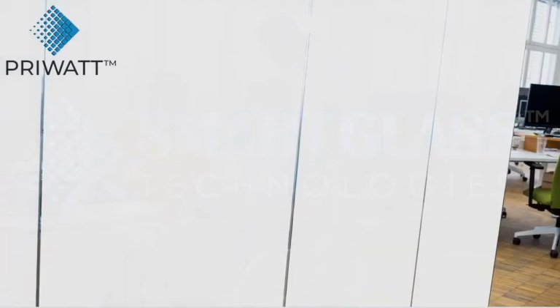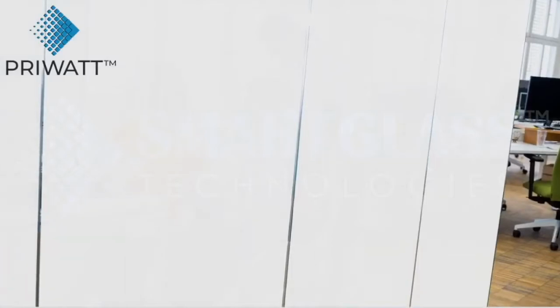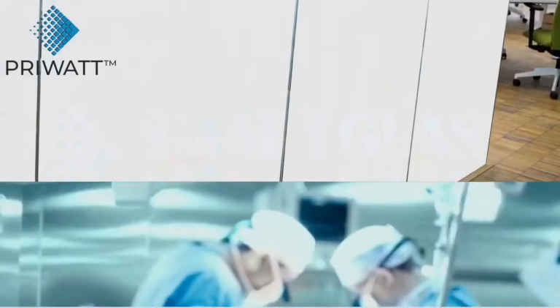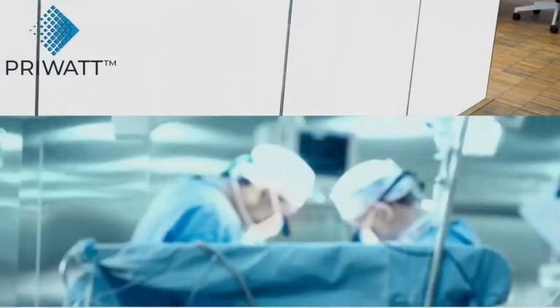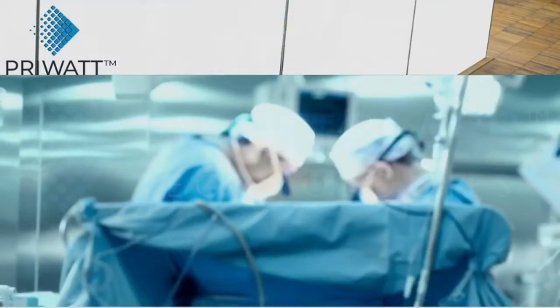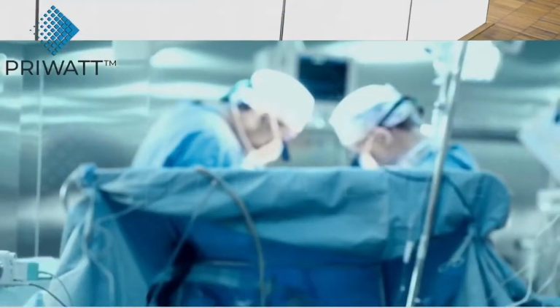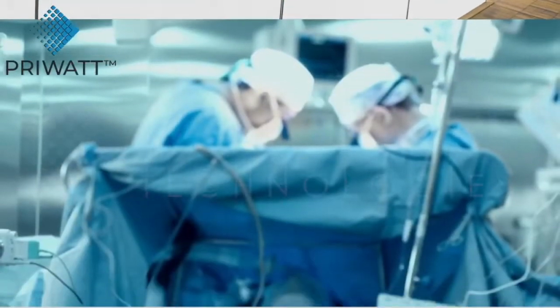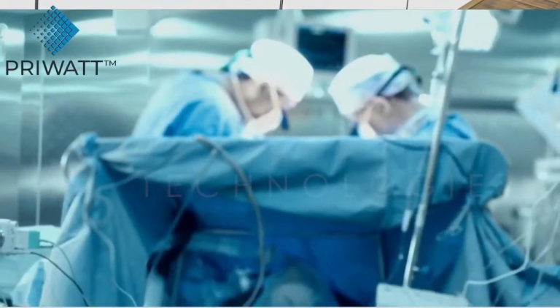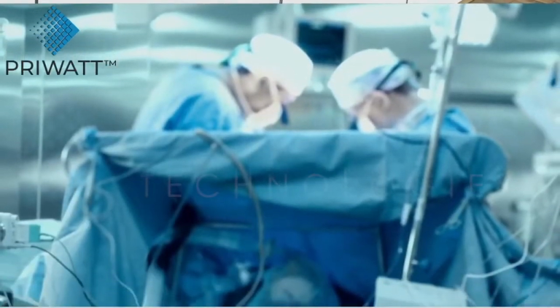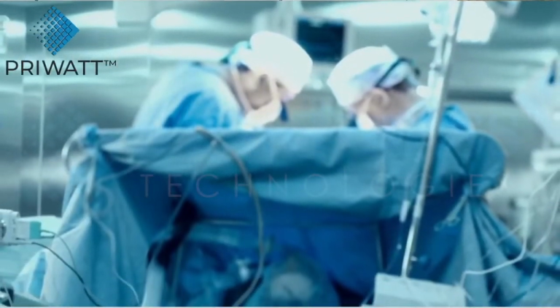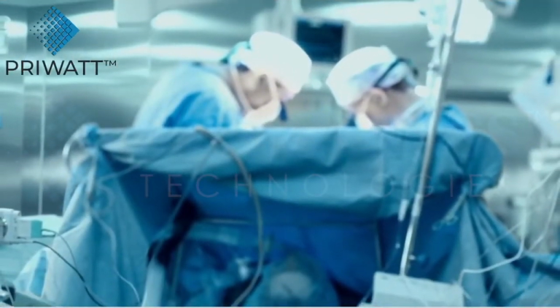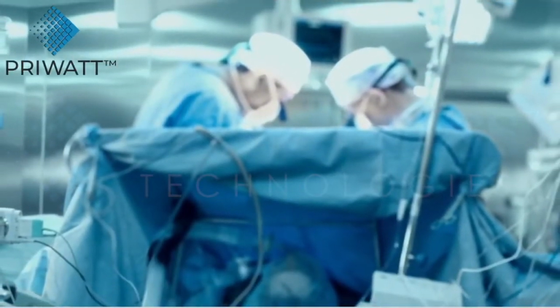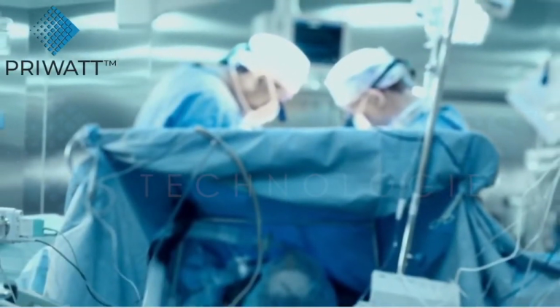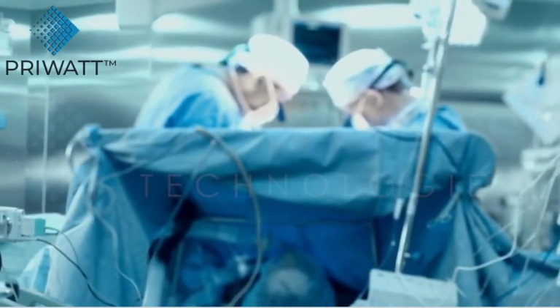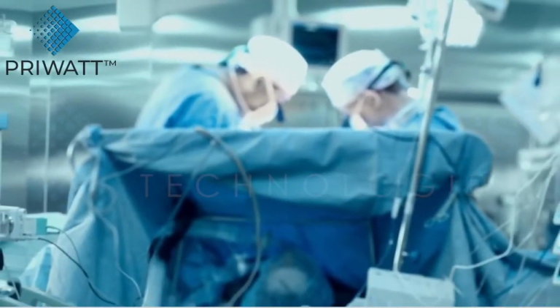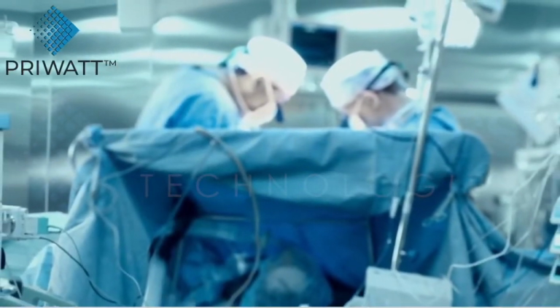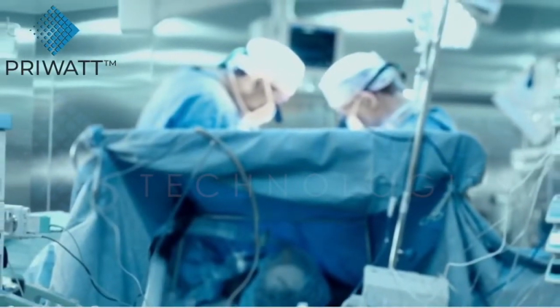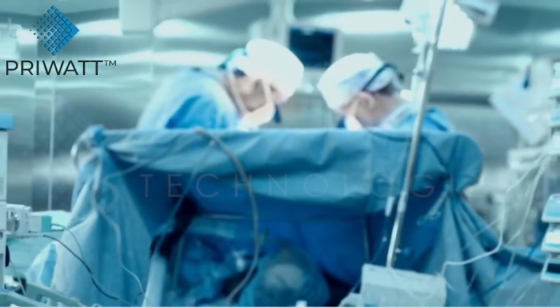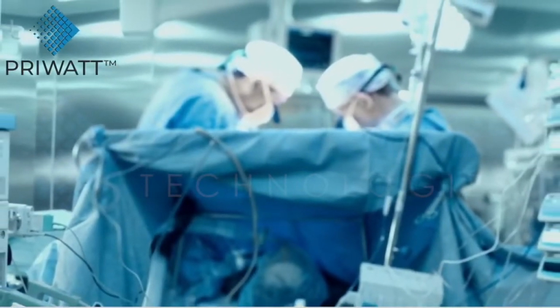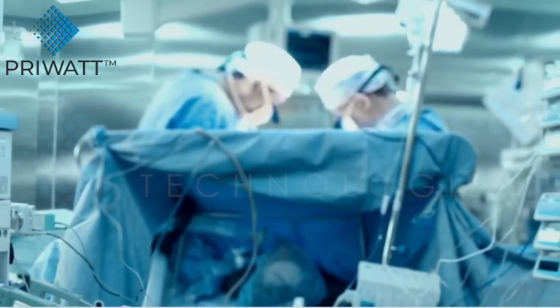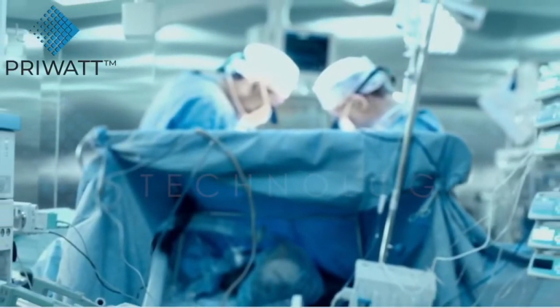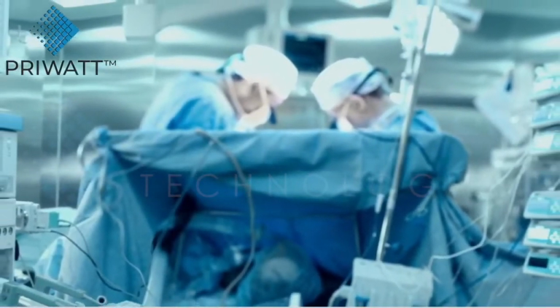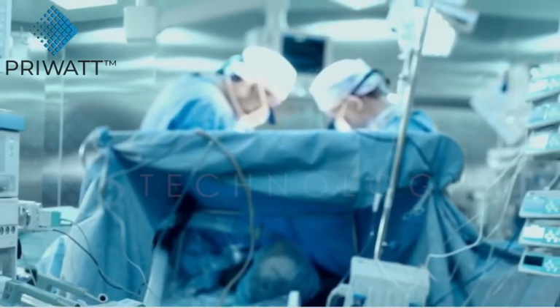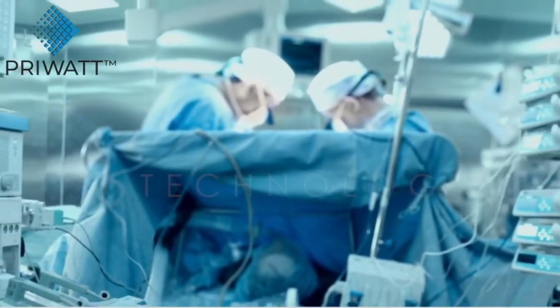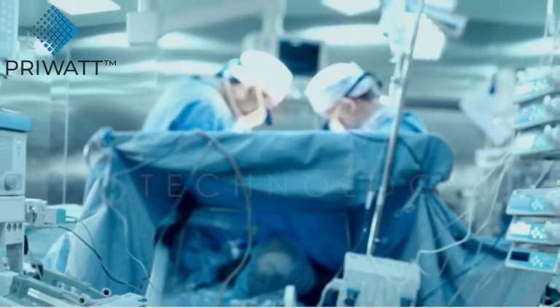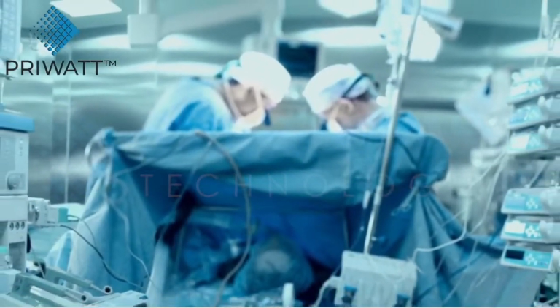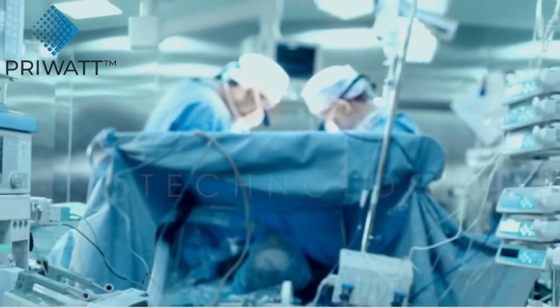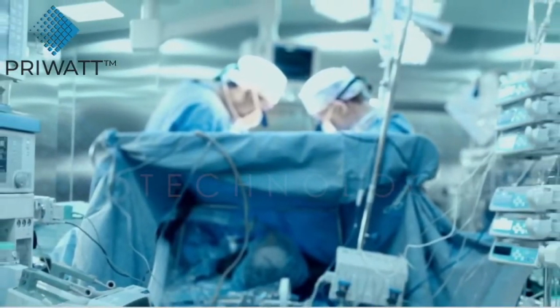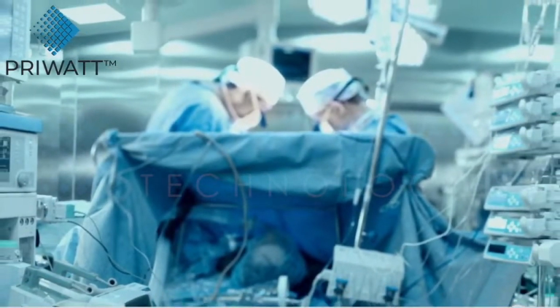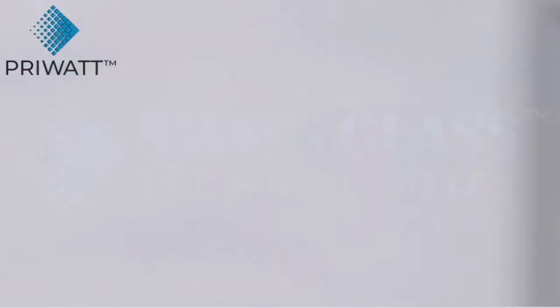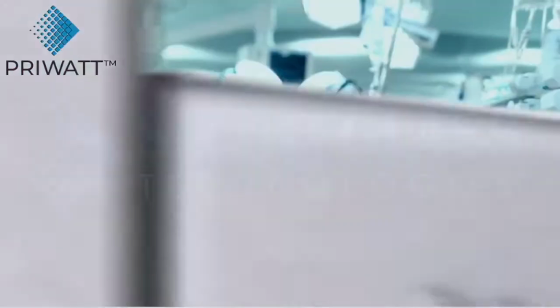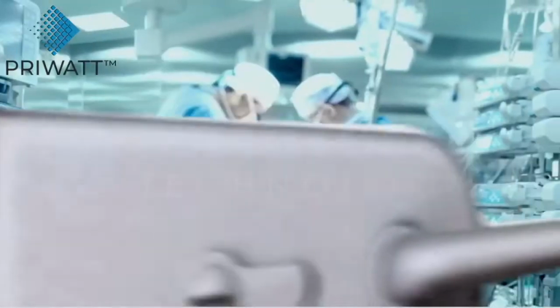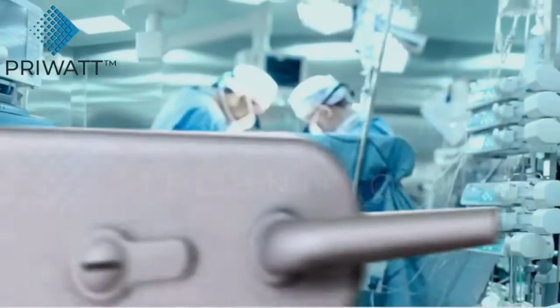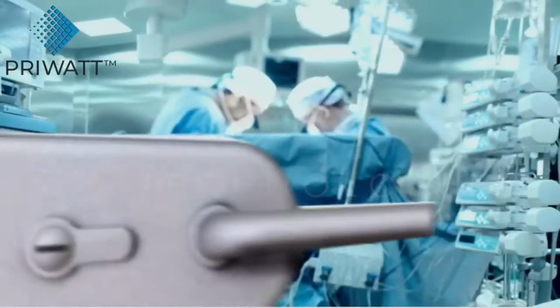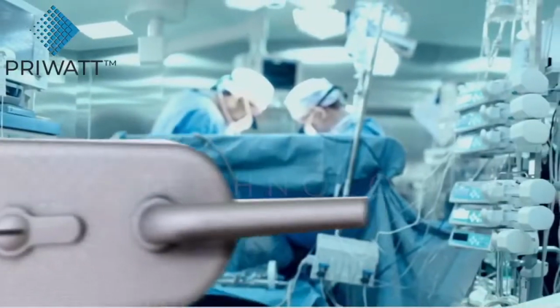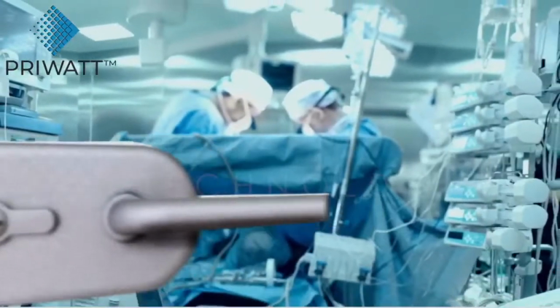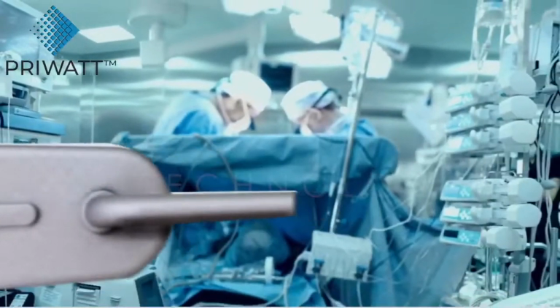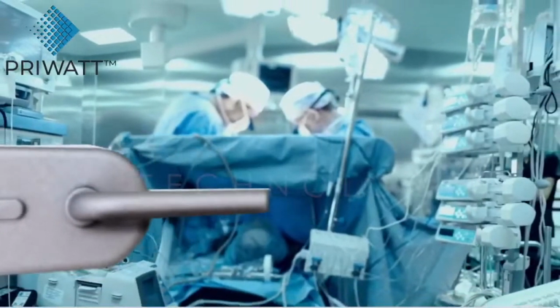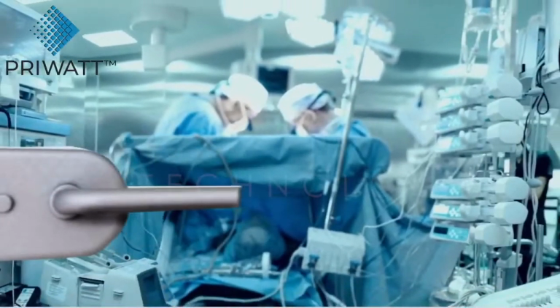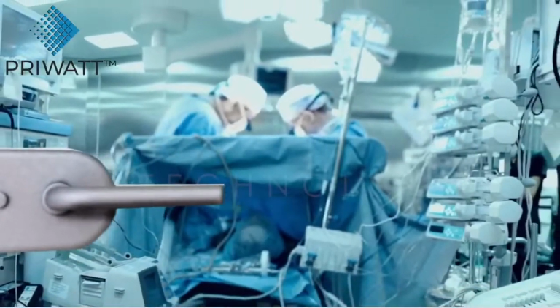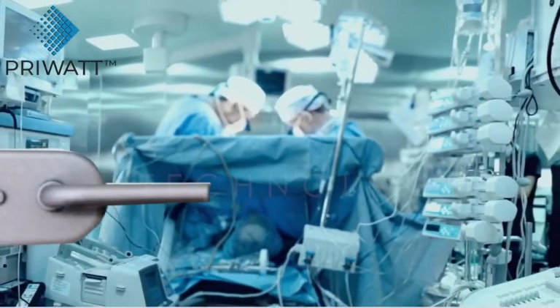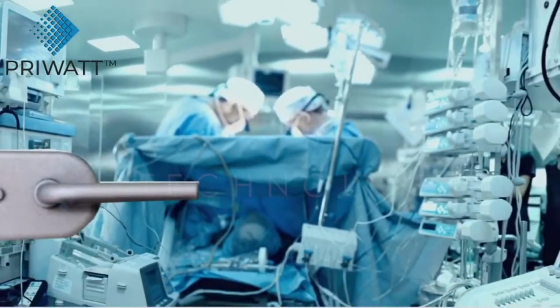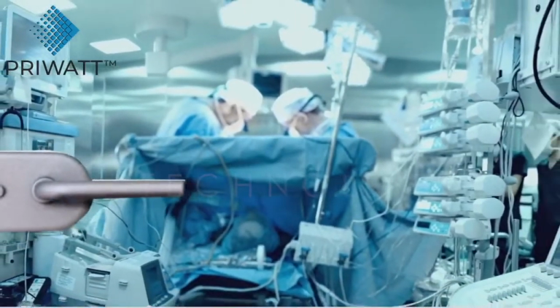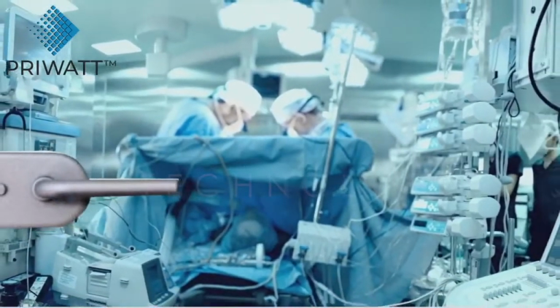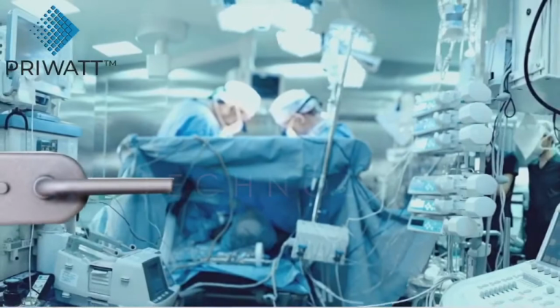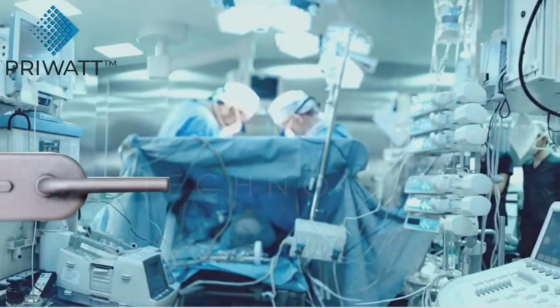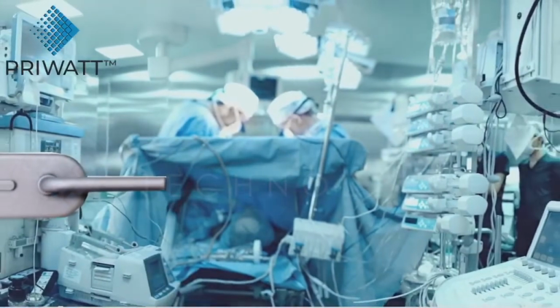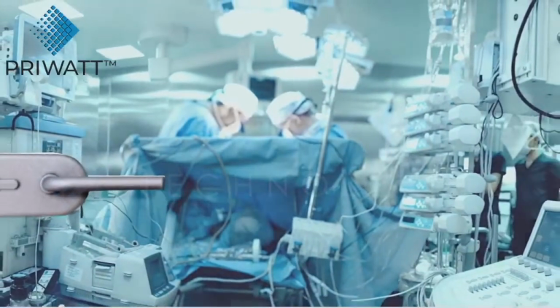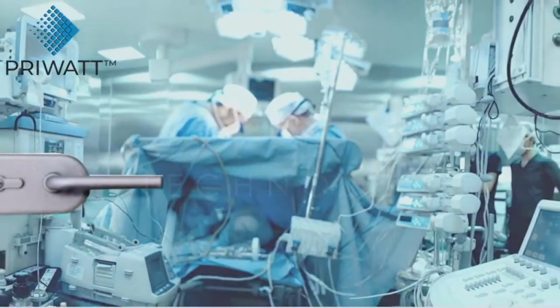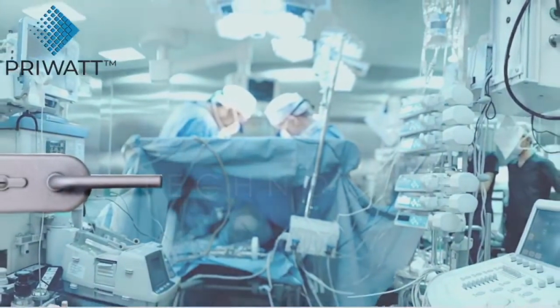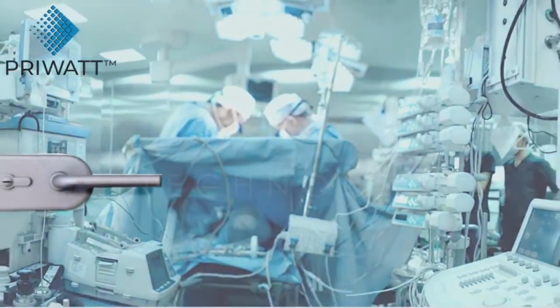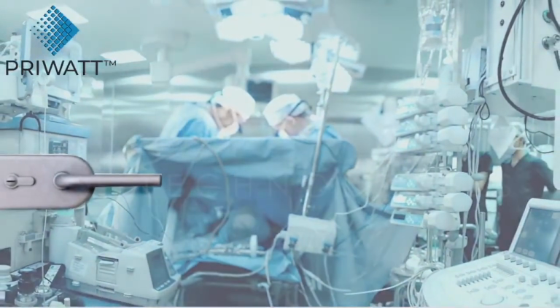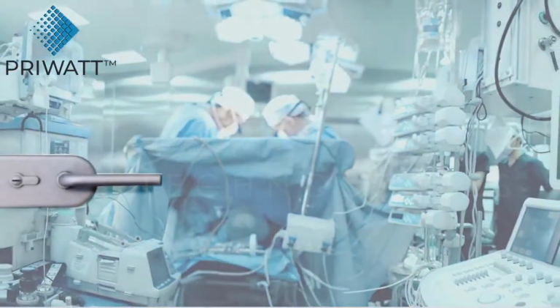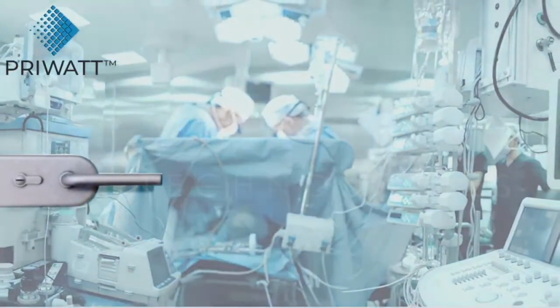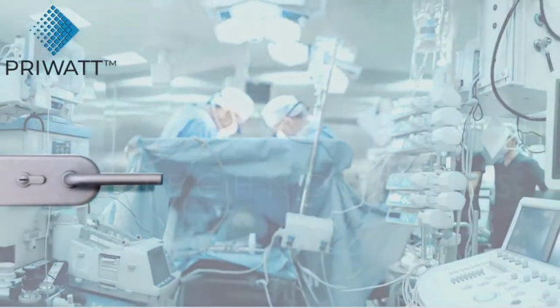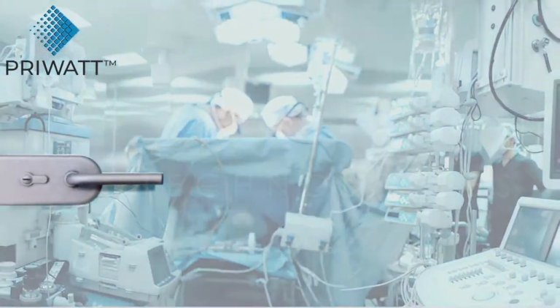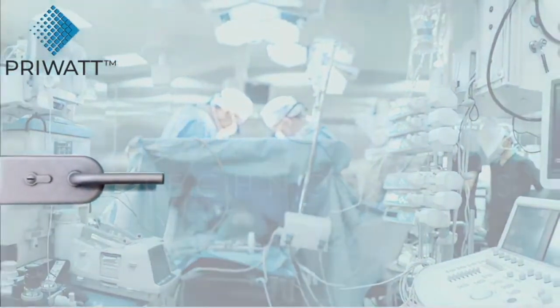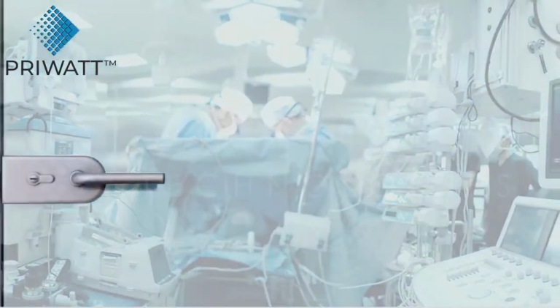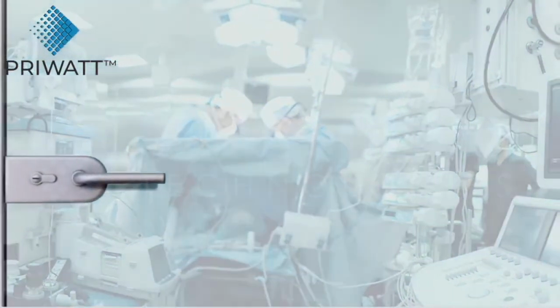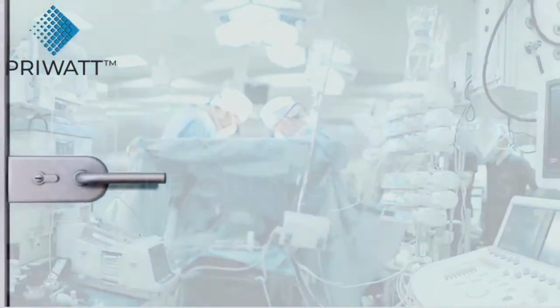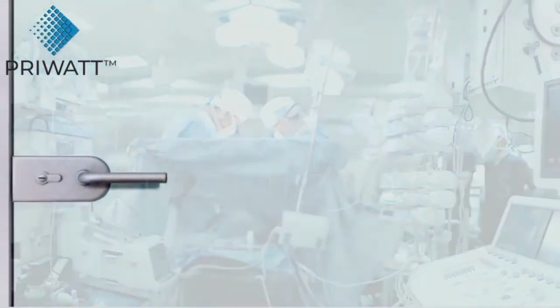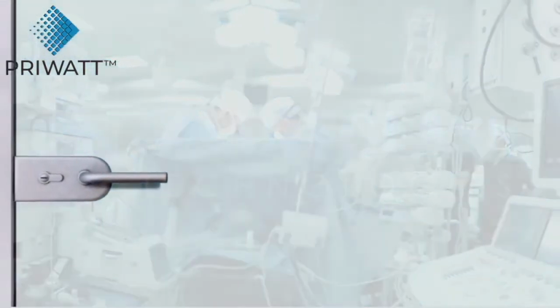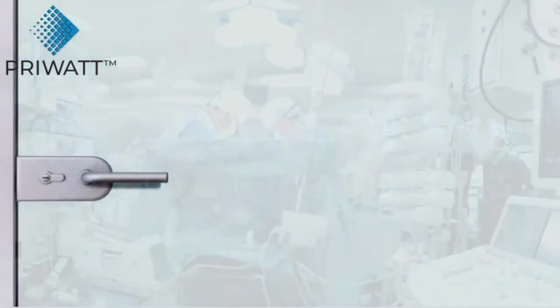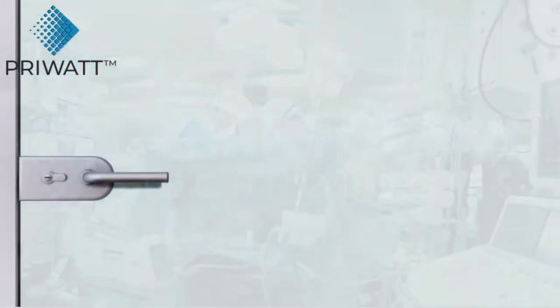In healthcare facilities, PryWatt film offers privacy to patients while offering monitoring, without the risk of contamination.